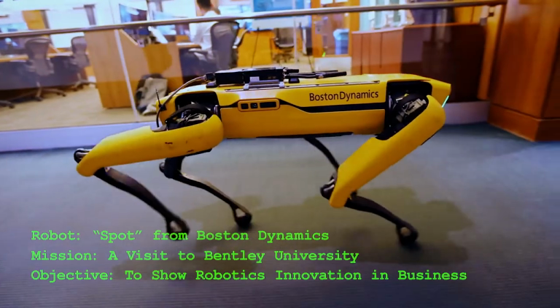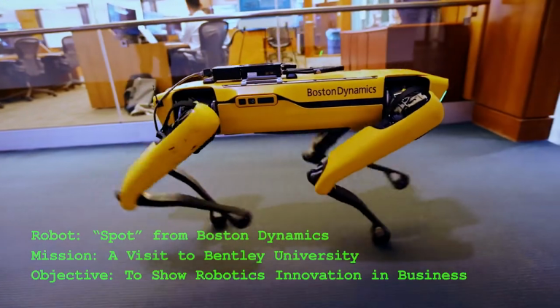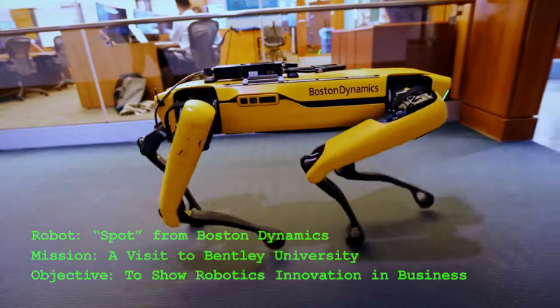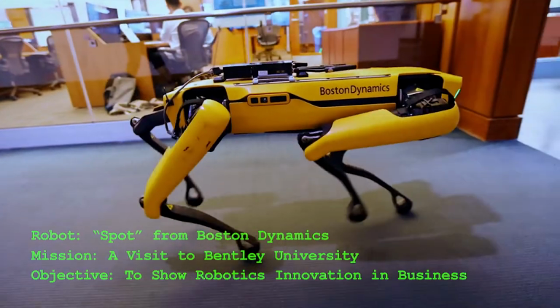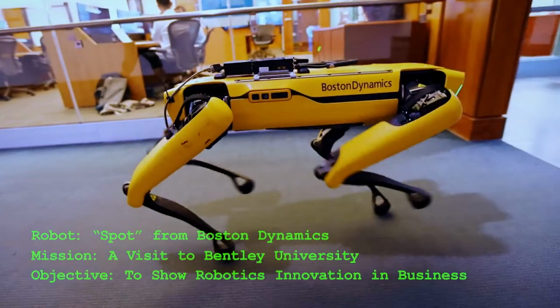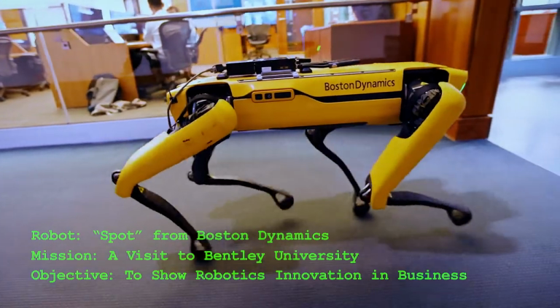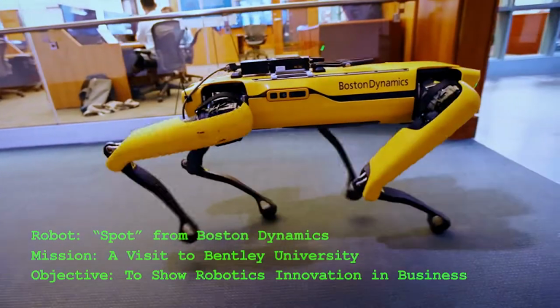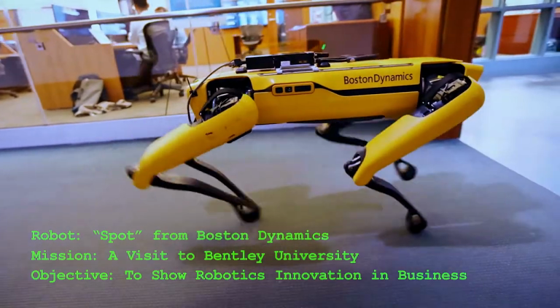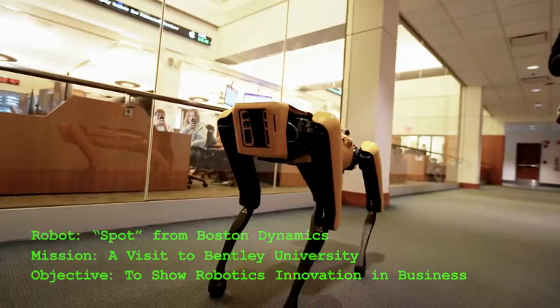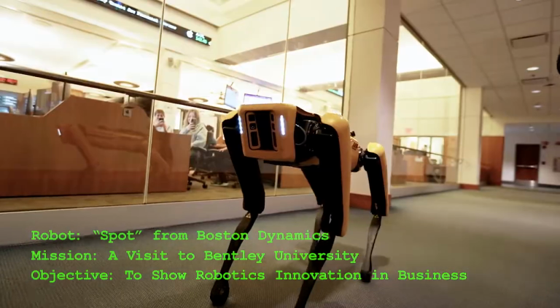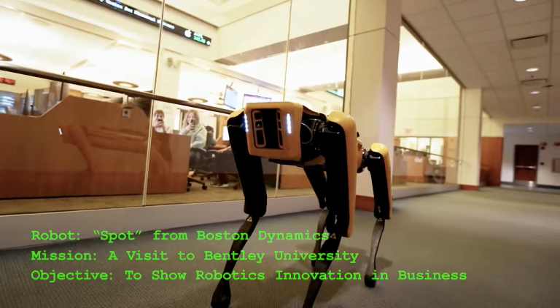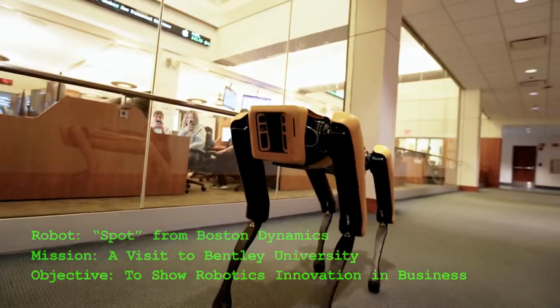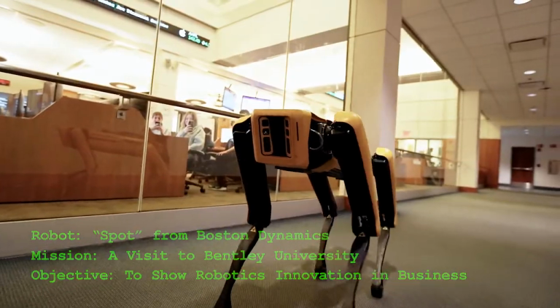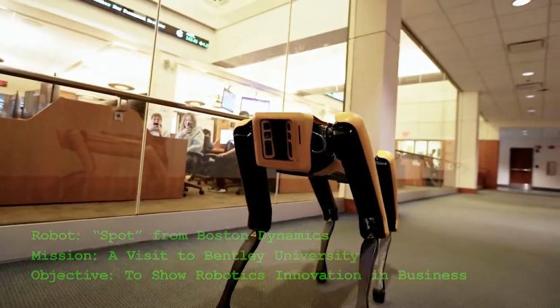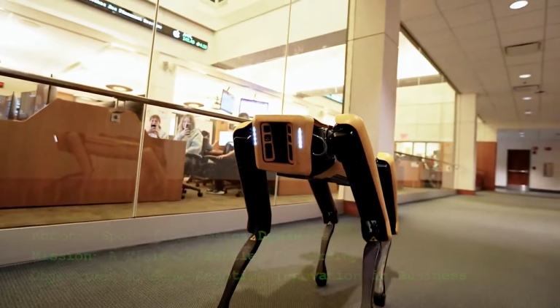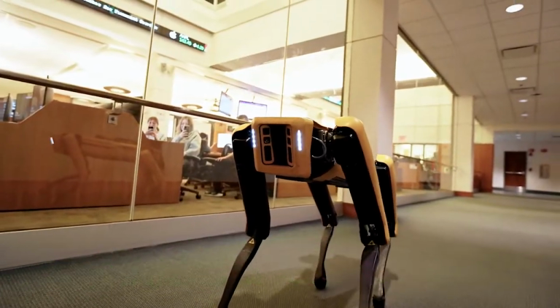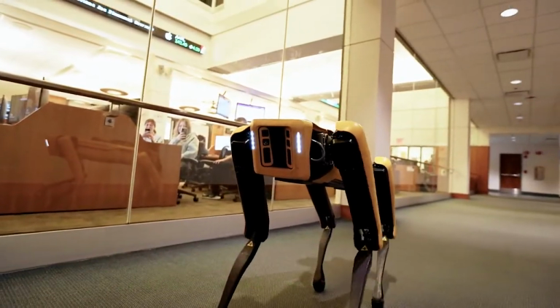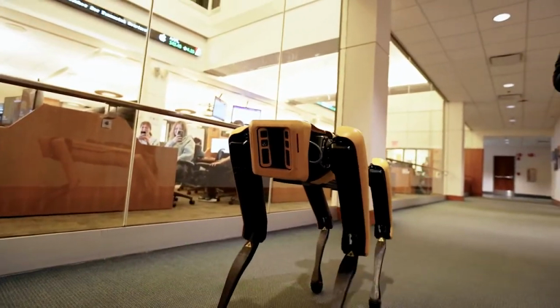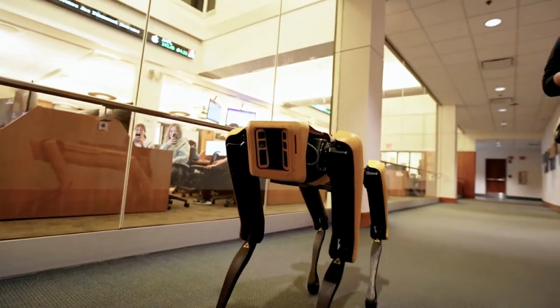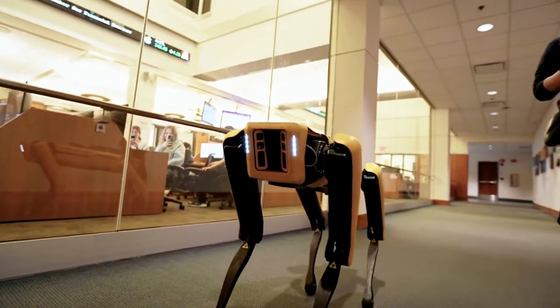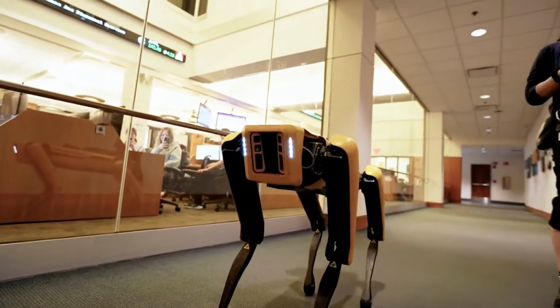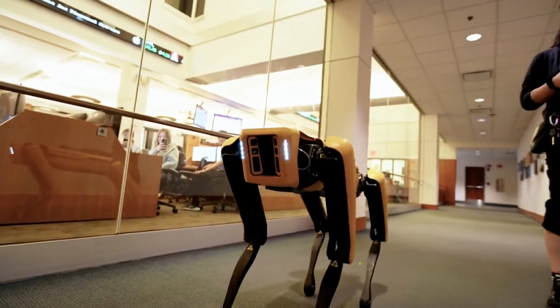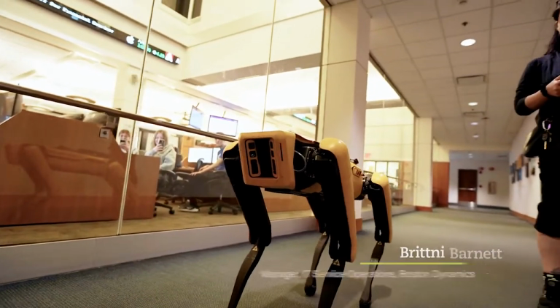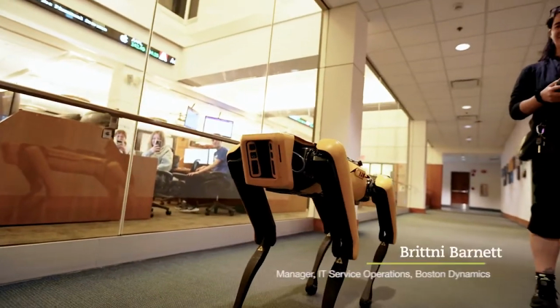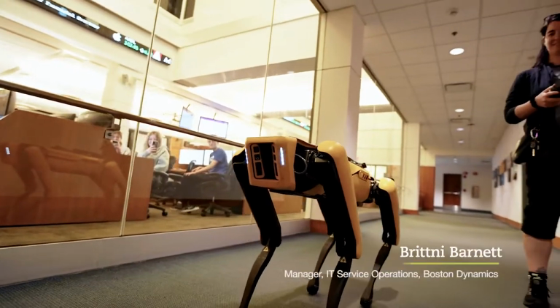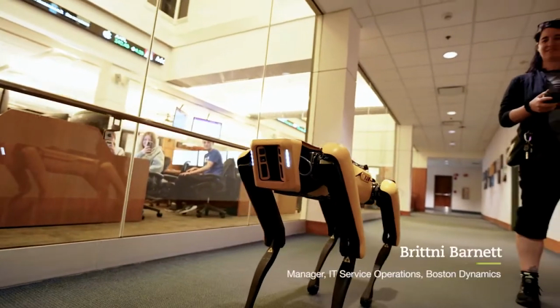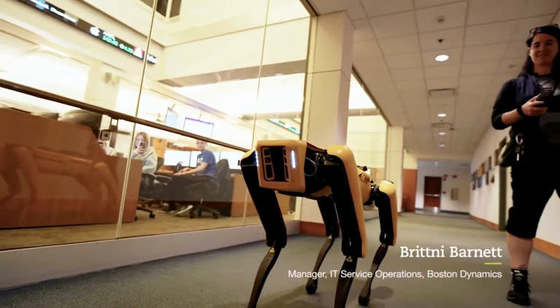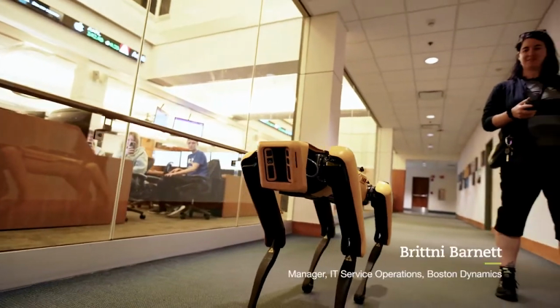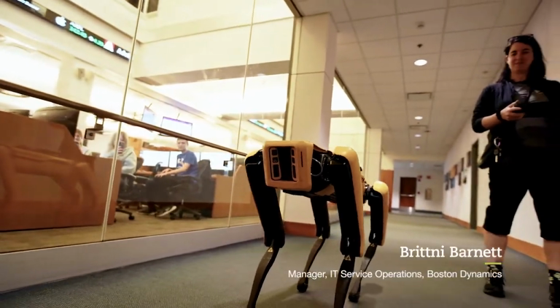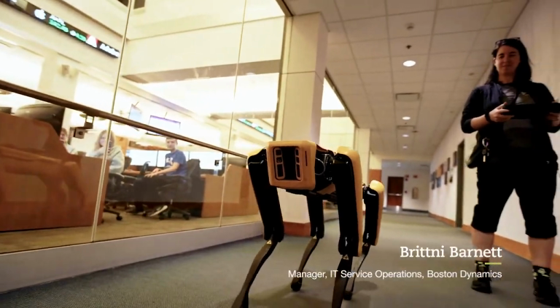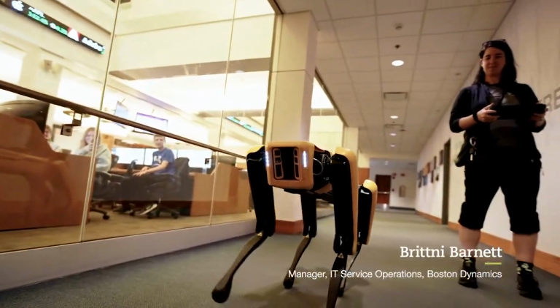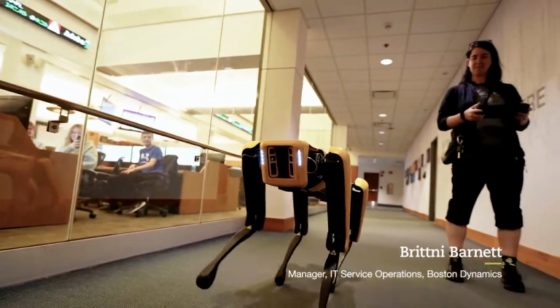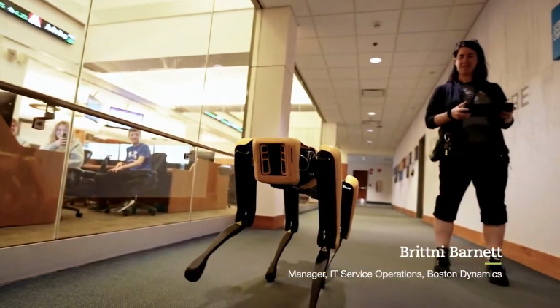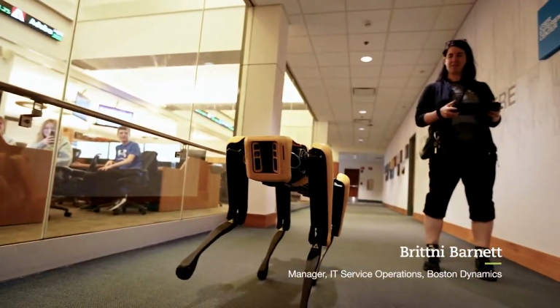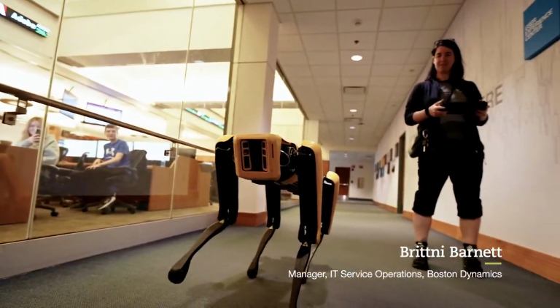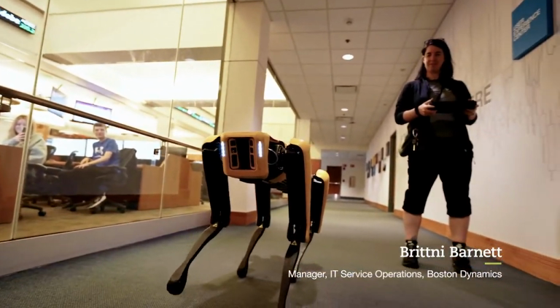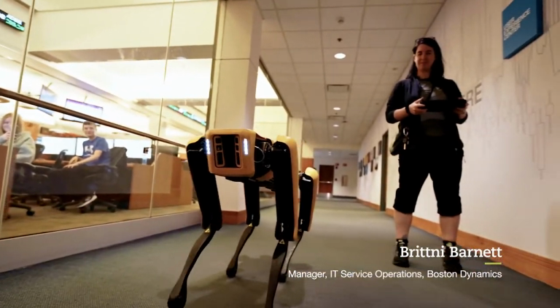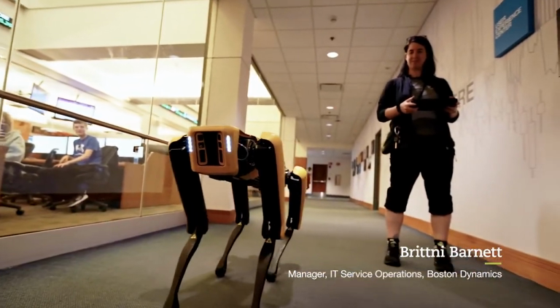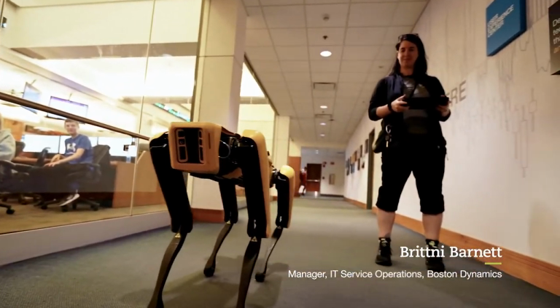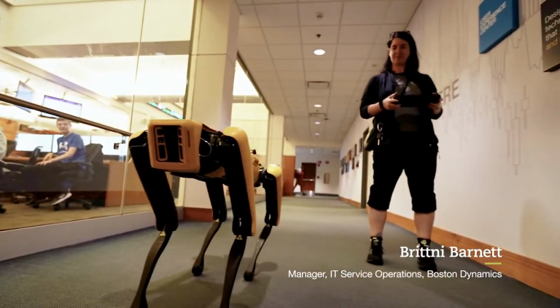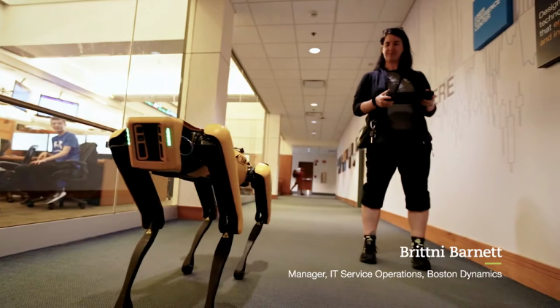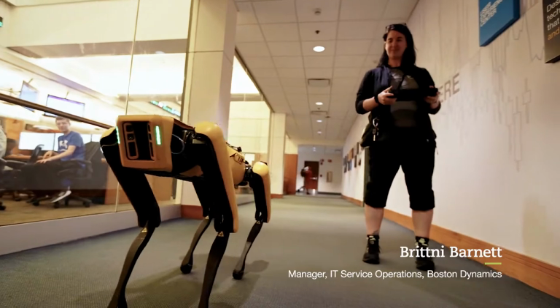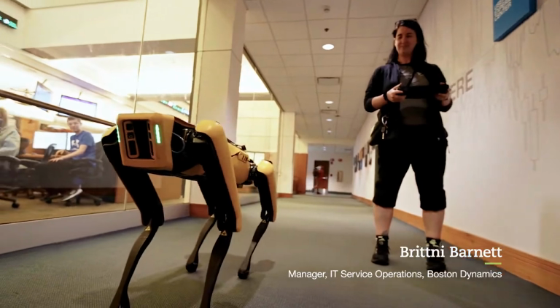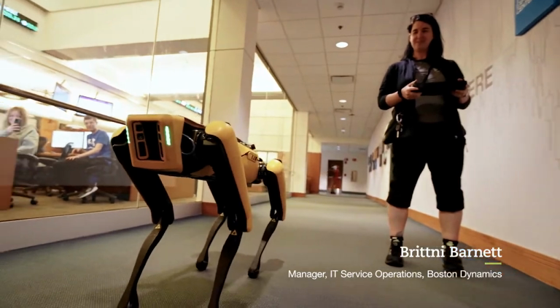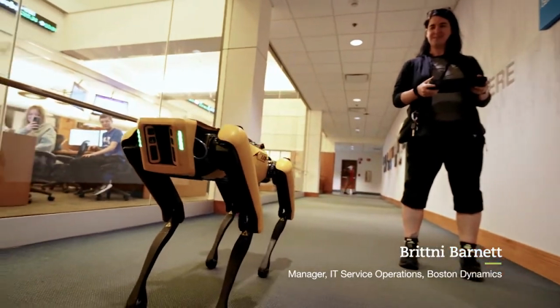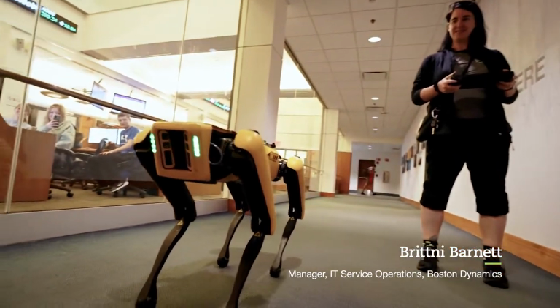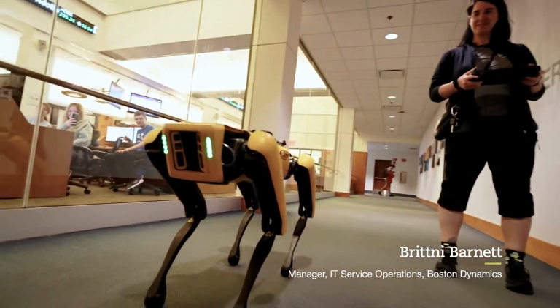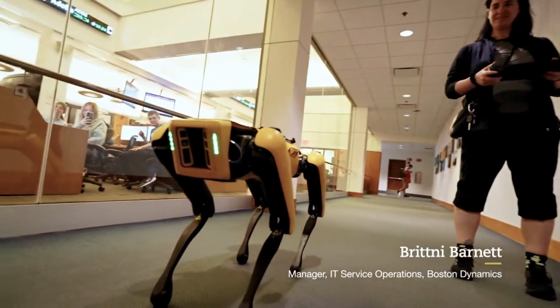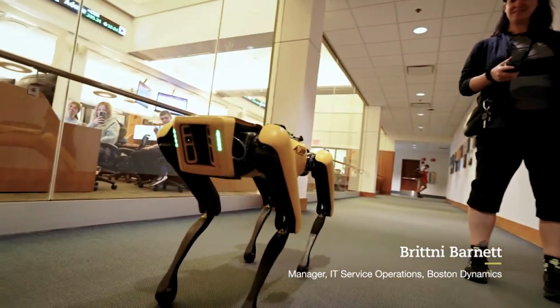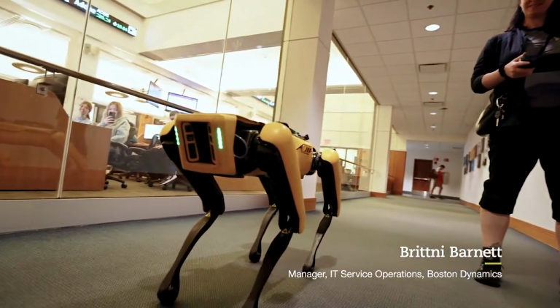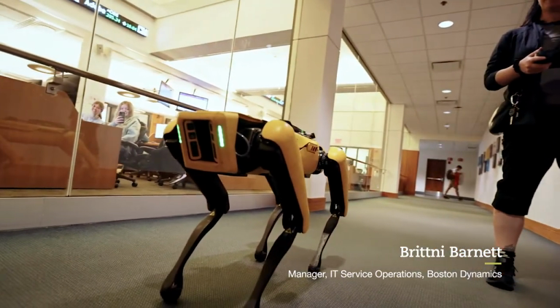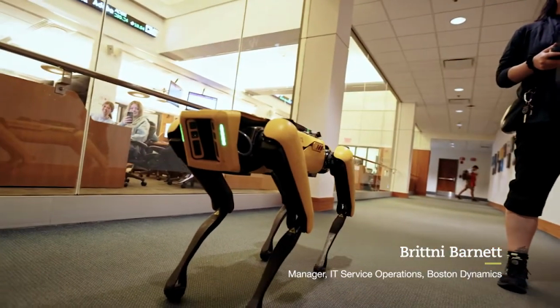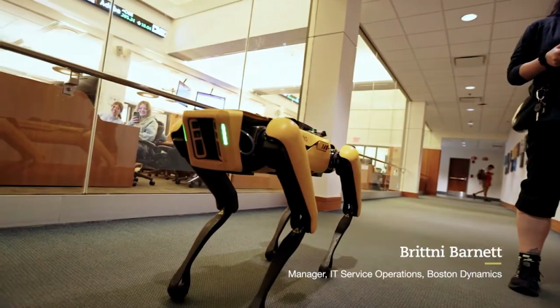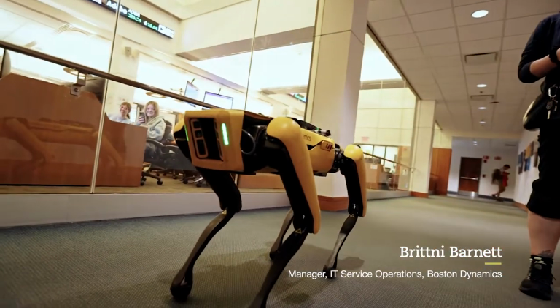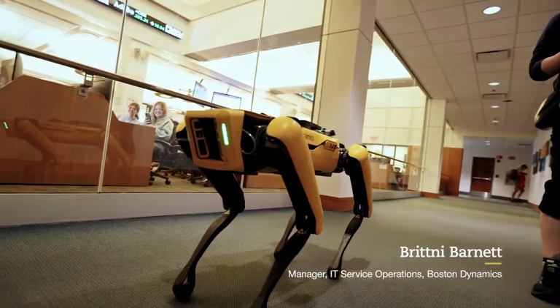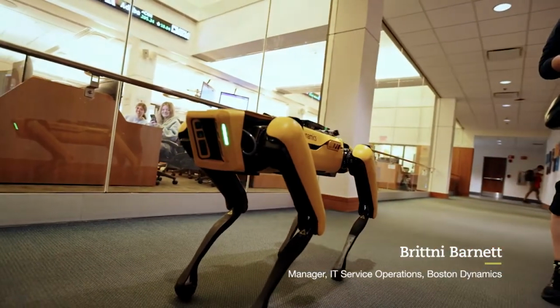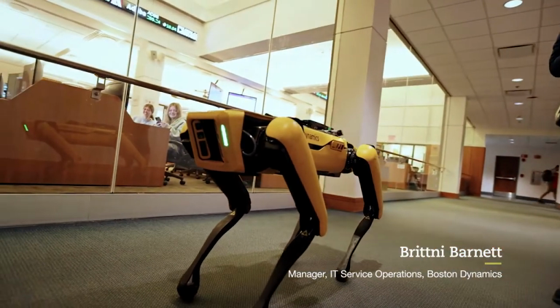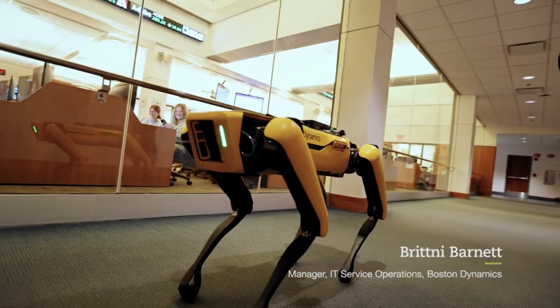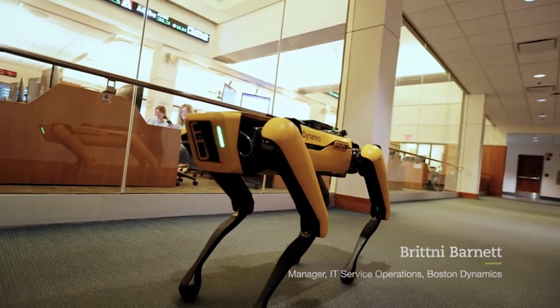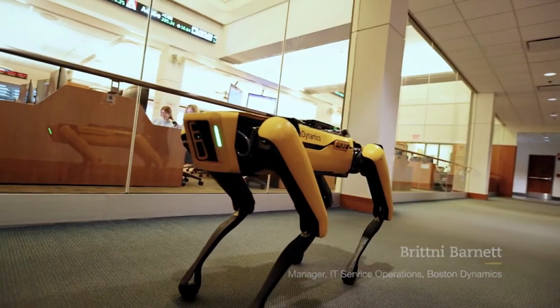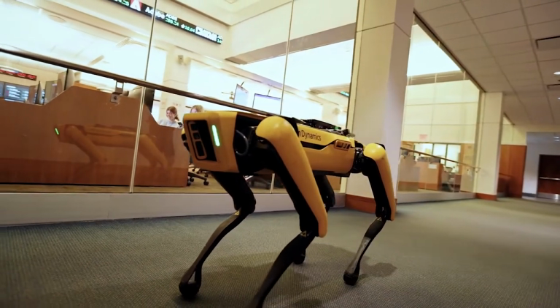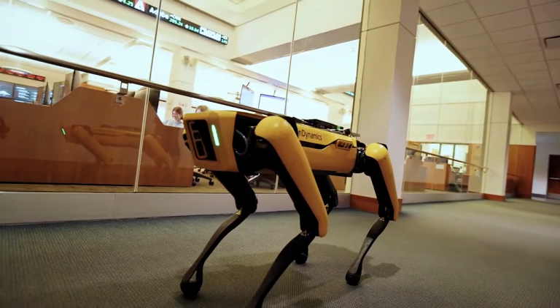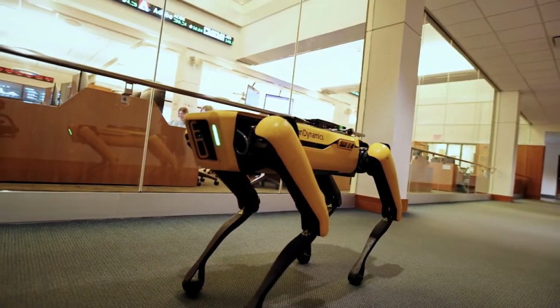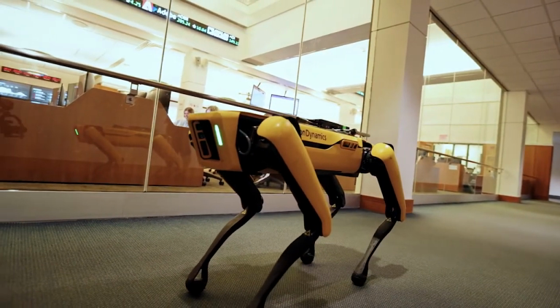This is Spot. Spot is our quadruped robot, great for industrial applications and manipulation in areas that are unsafe for humans.